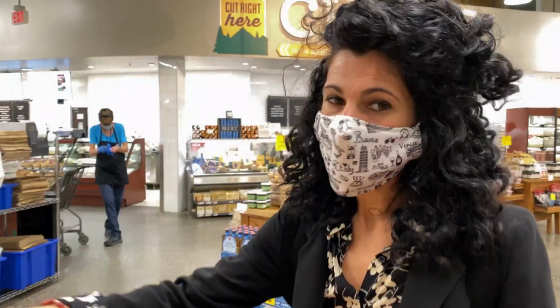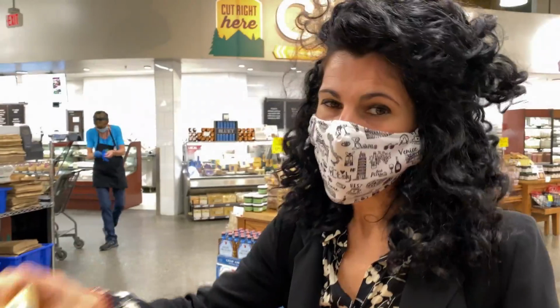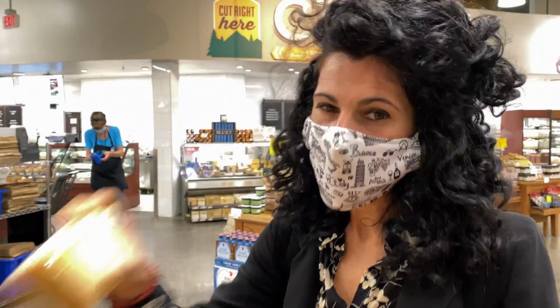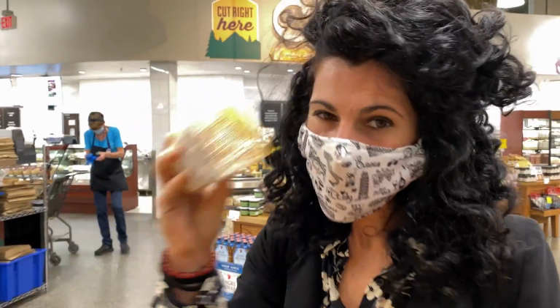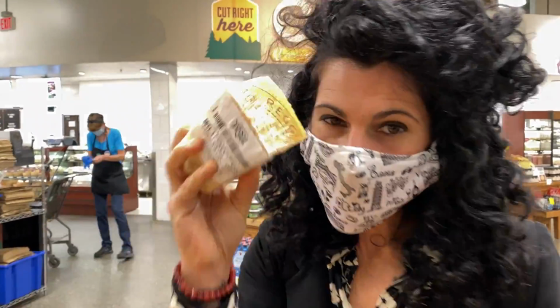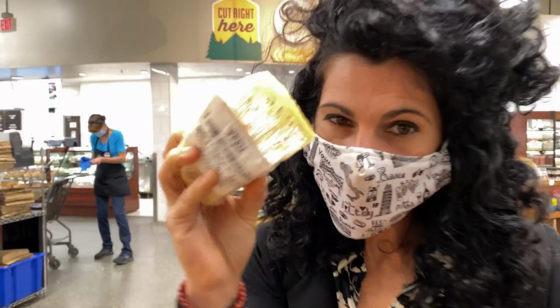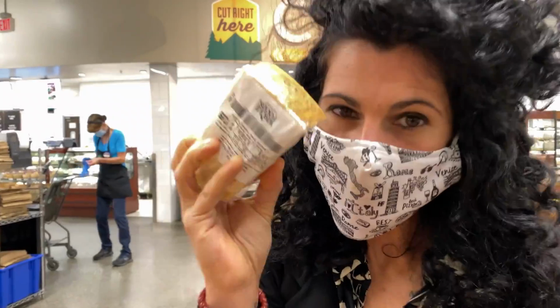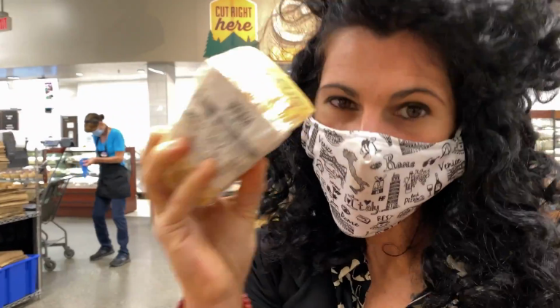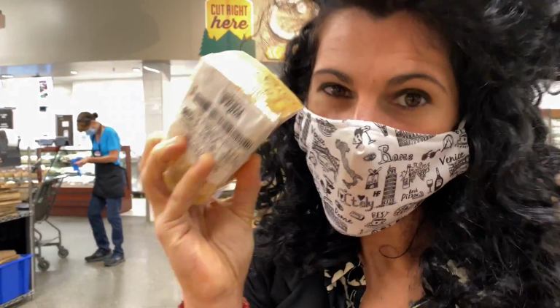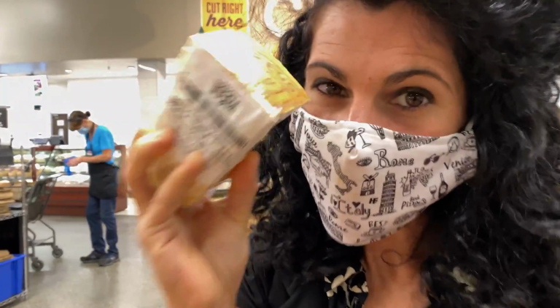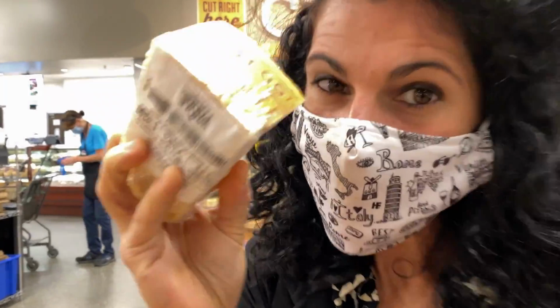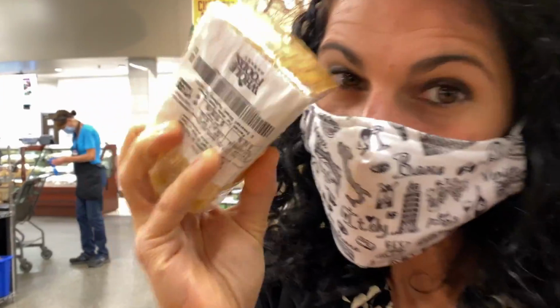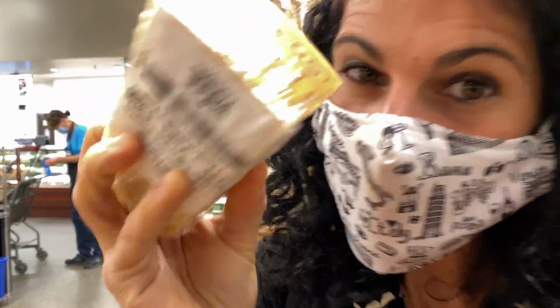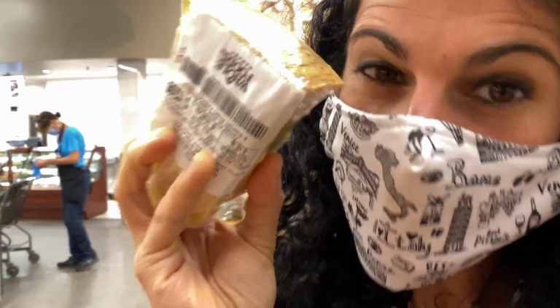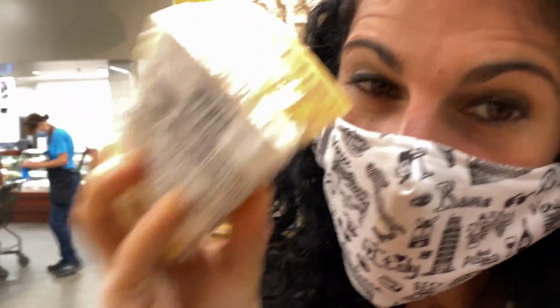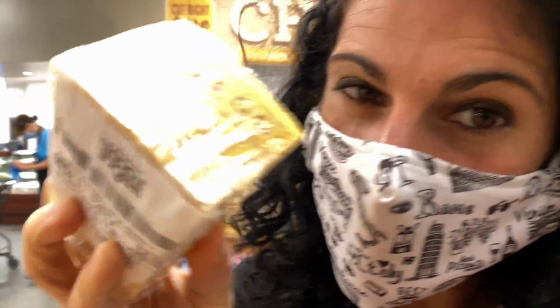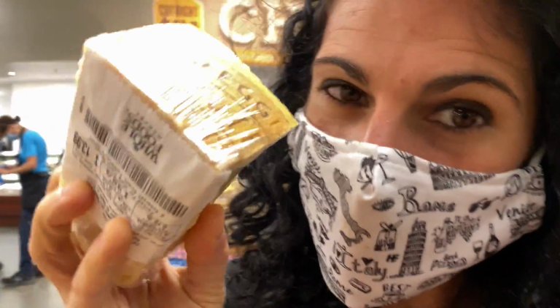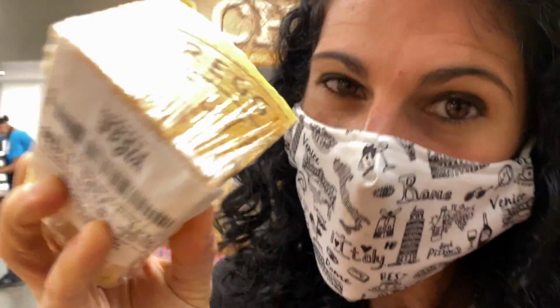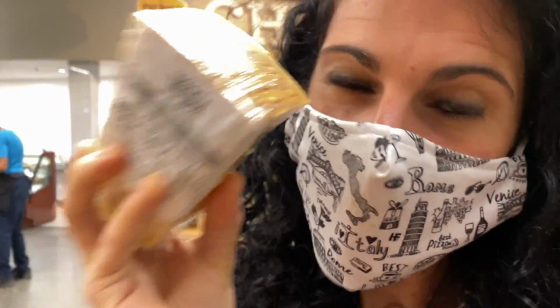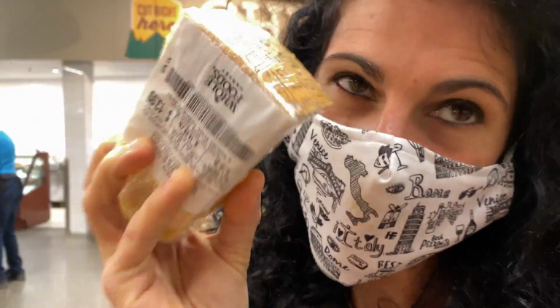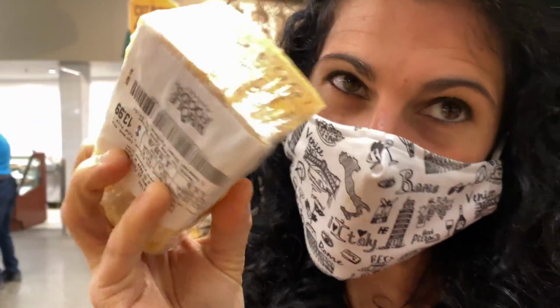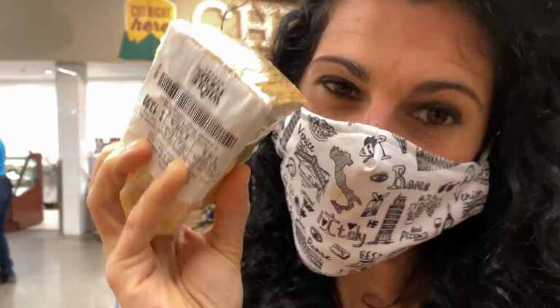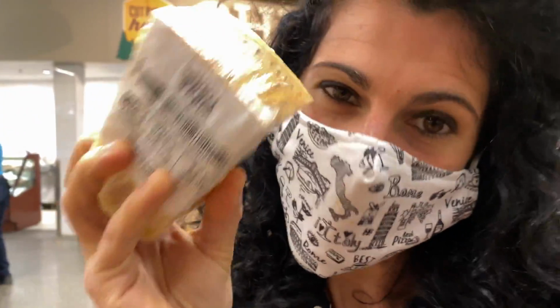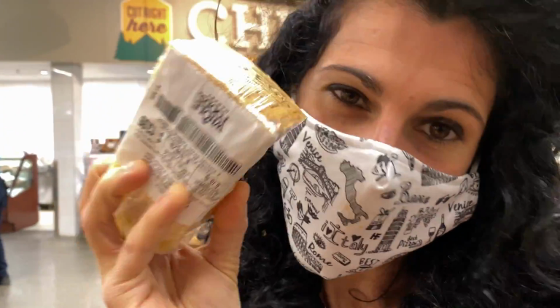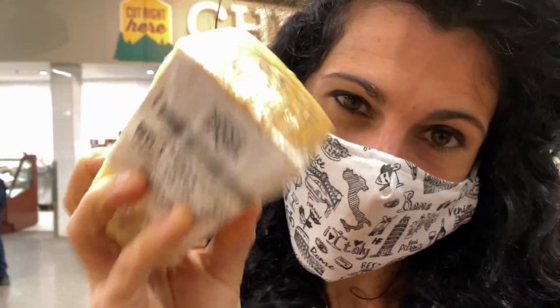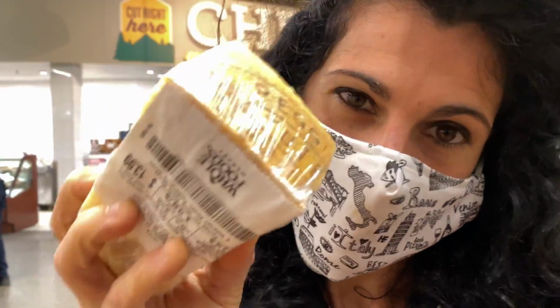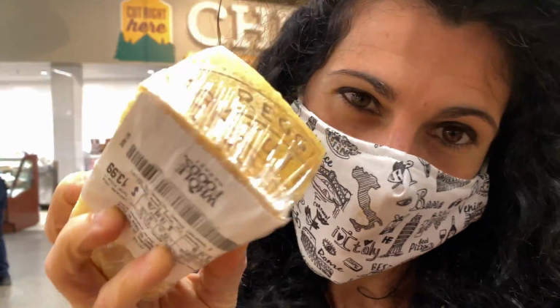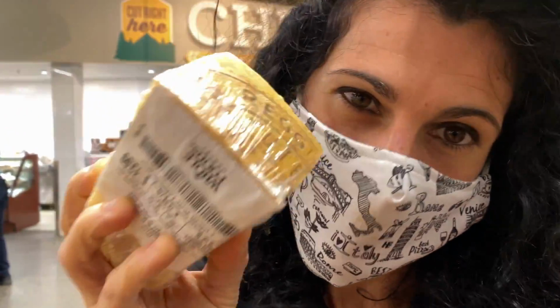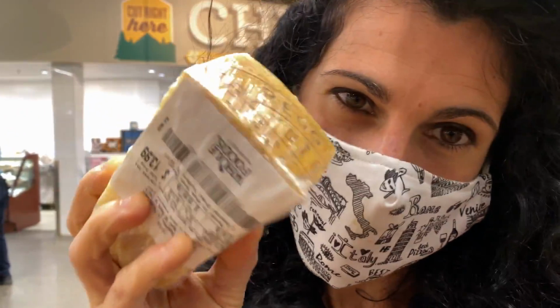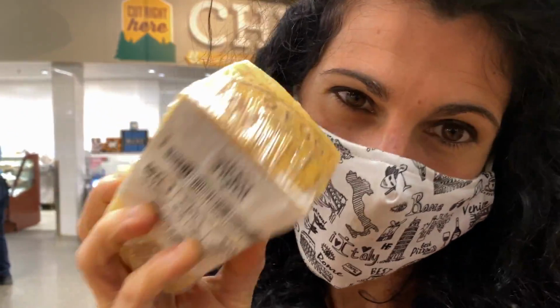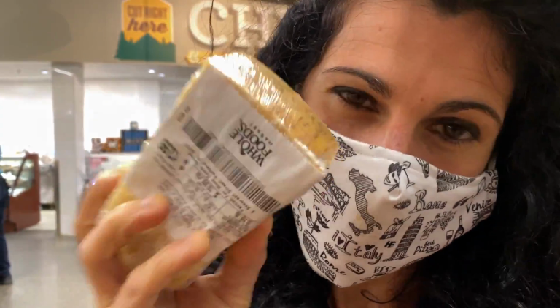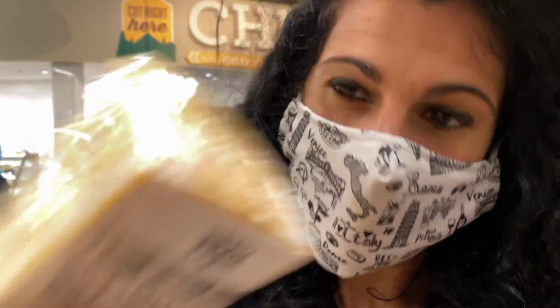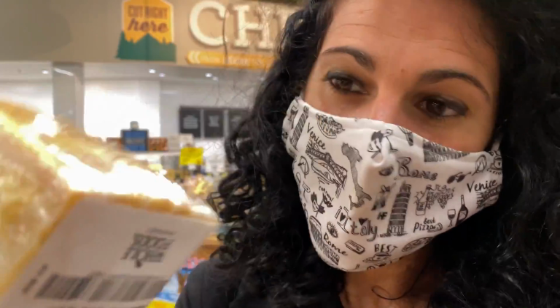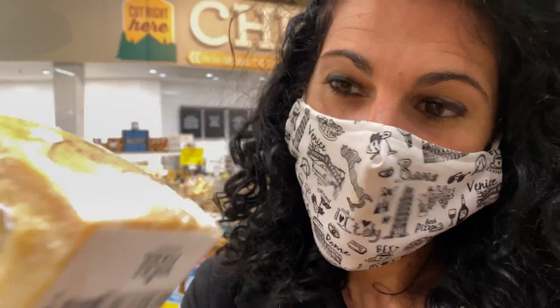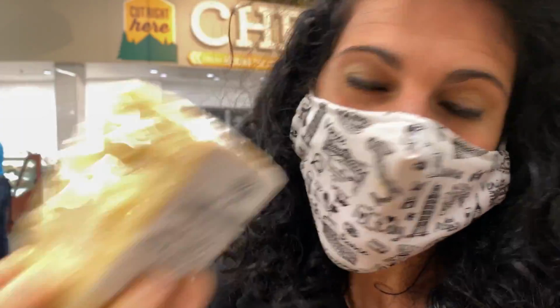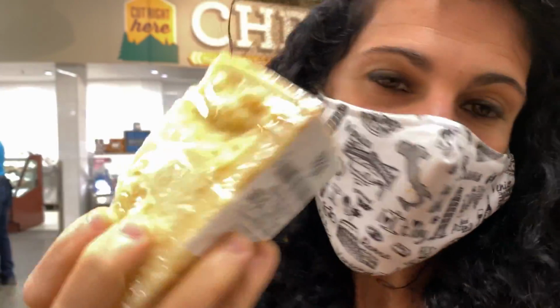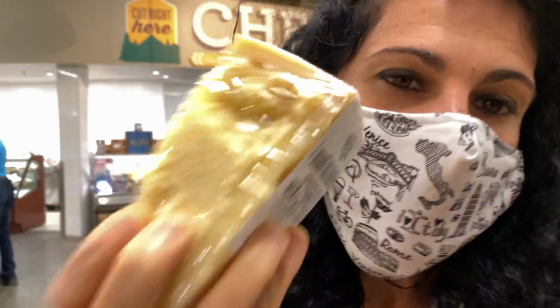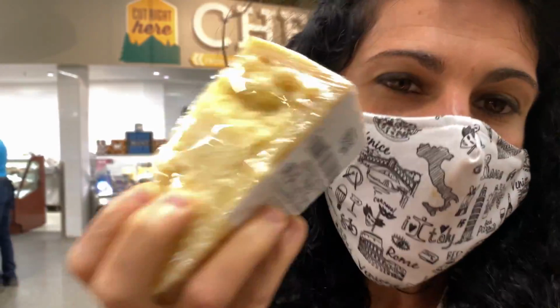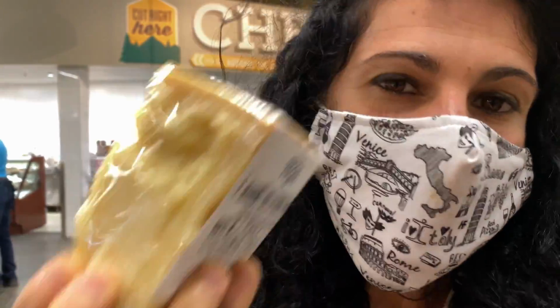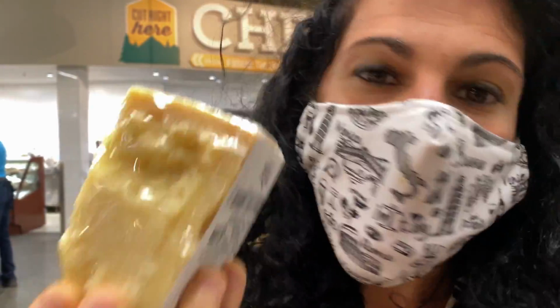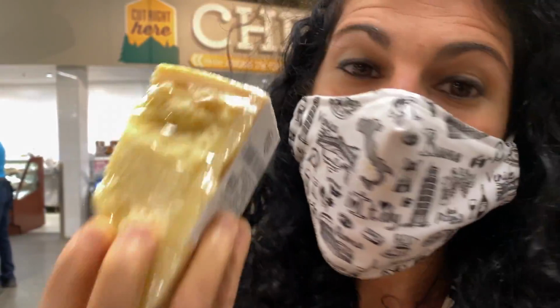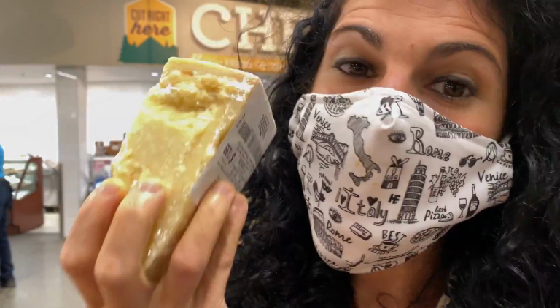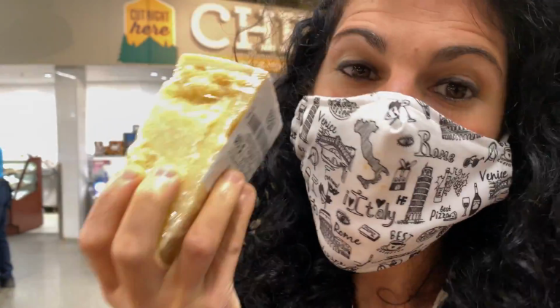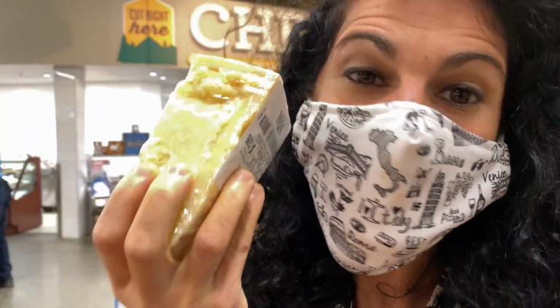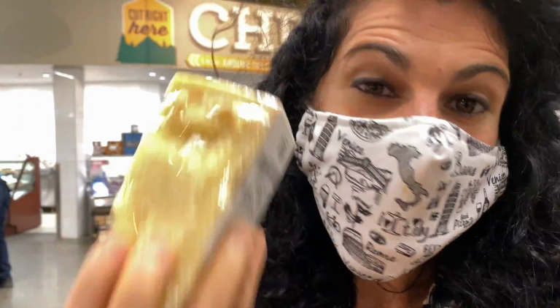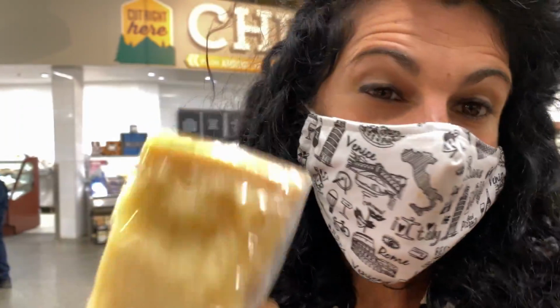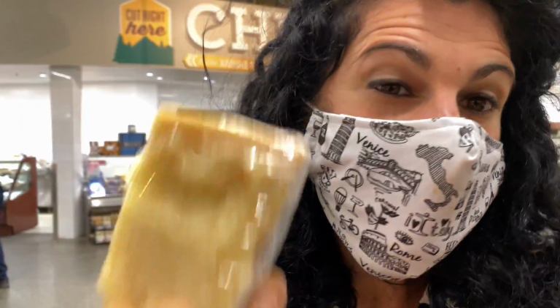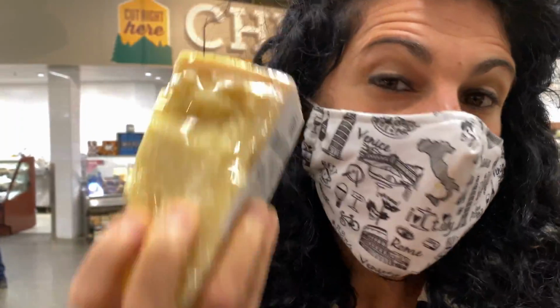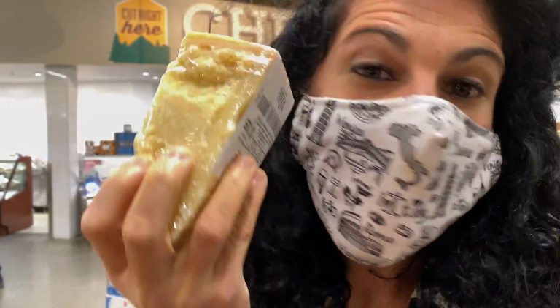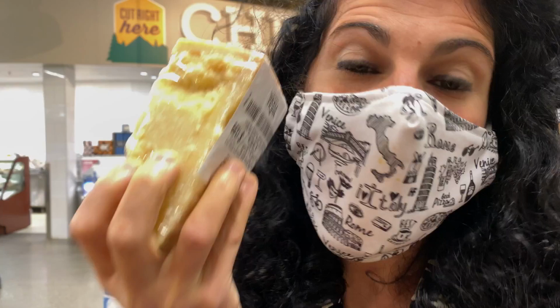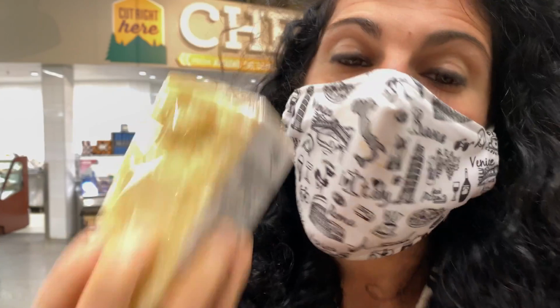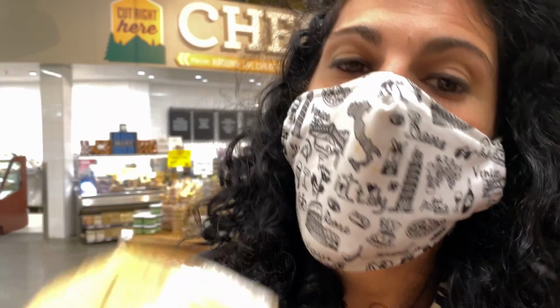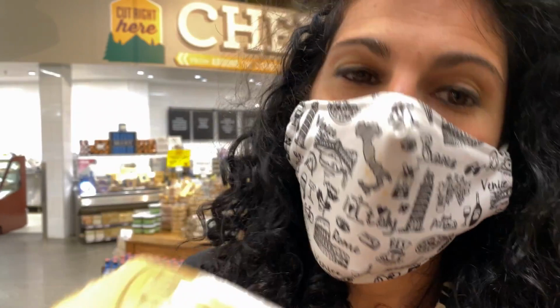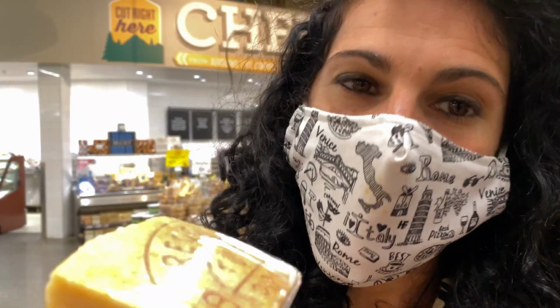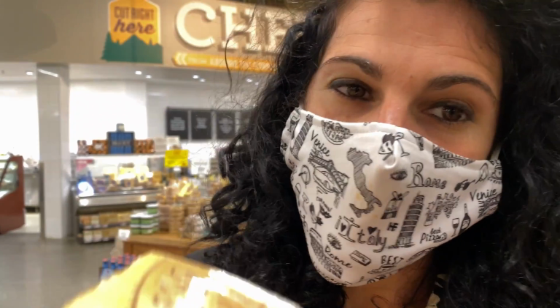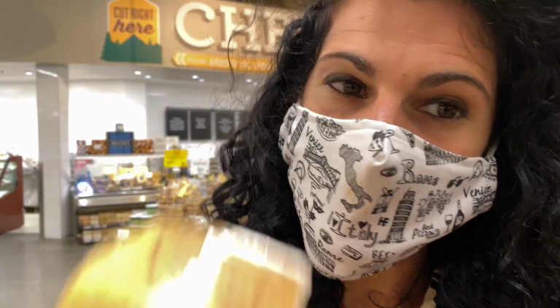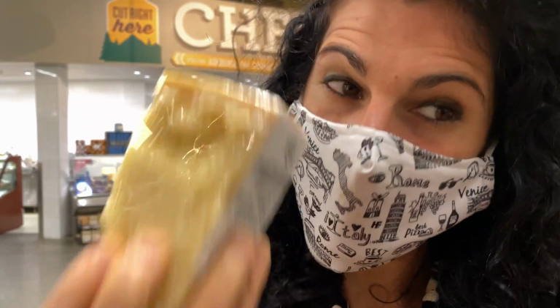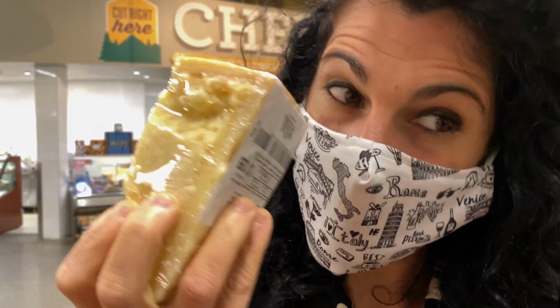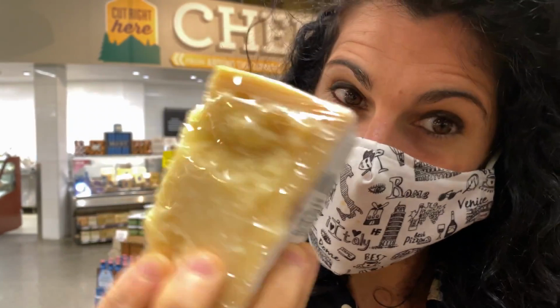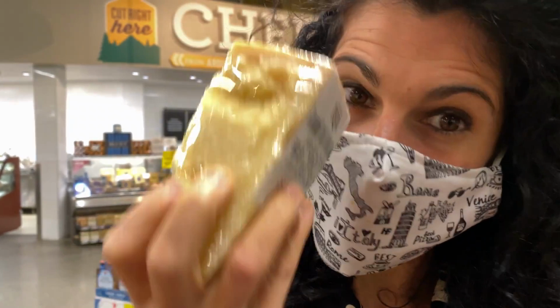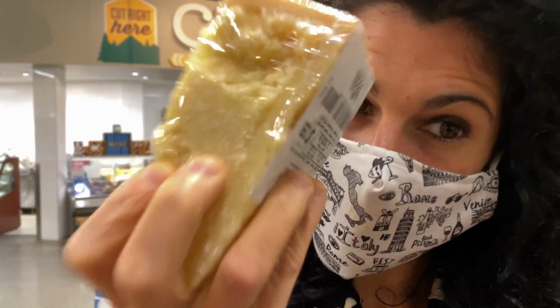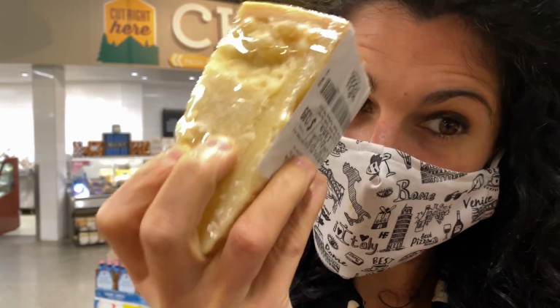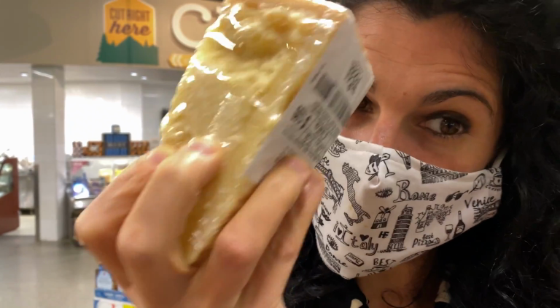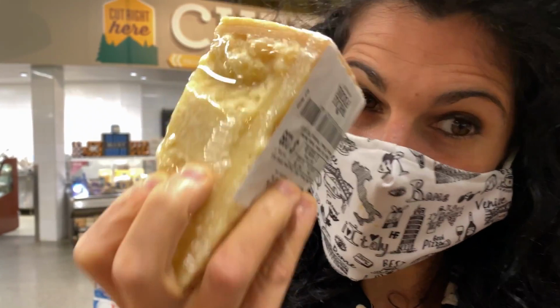Never forget the real Parmigiano Reggiano. It's something you should always have in your fridge.